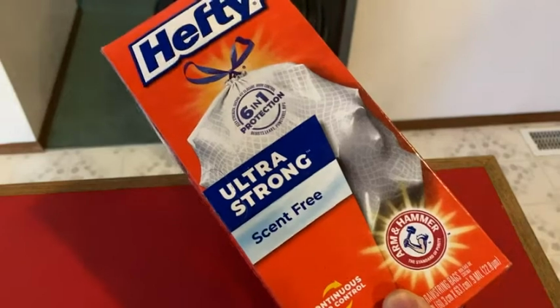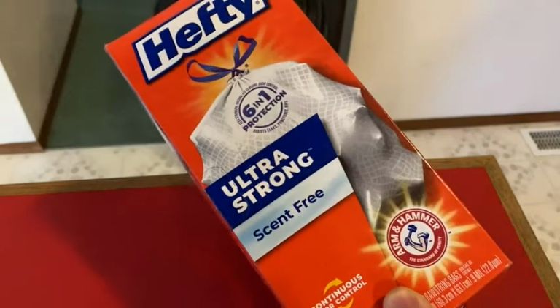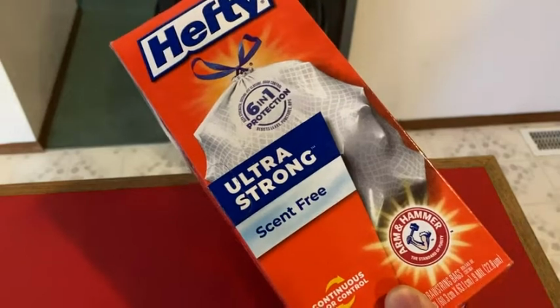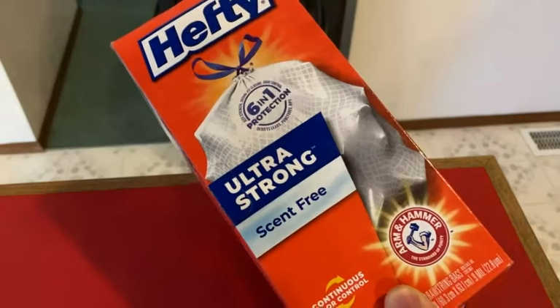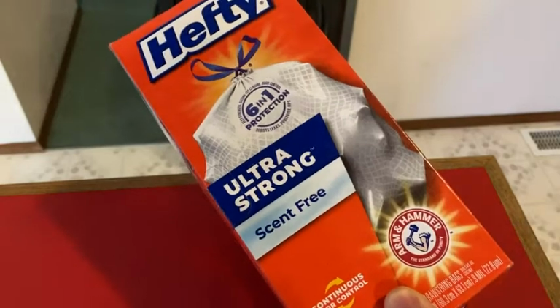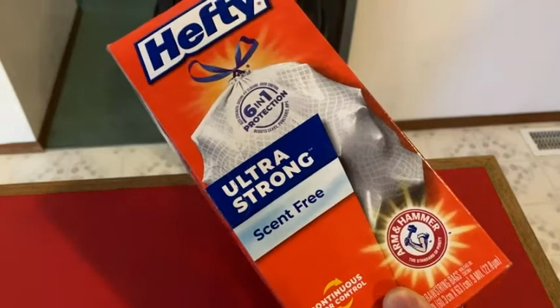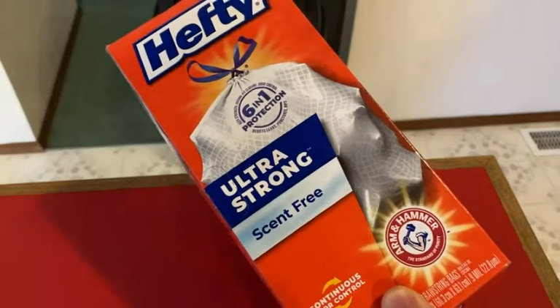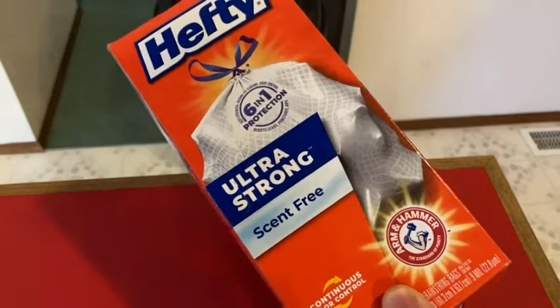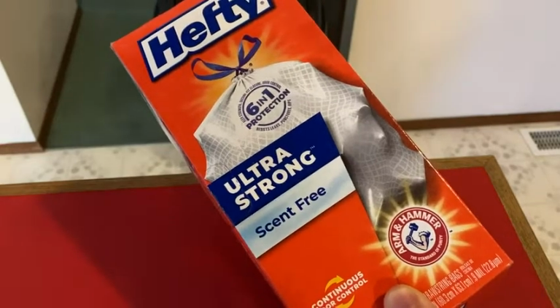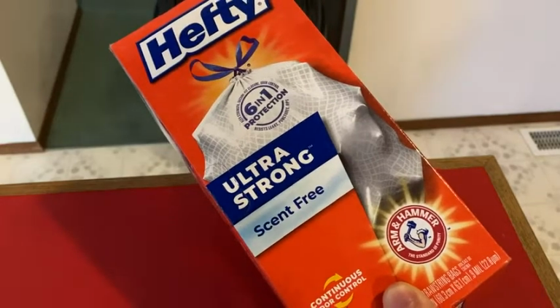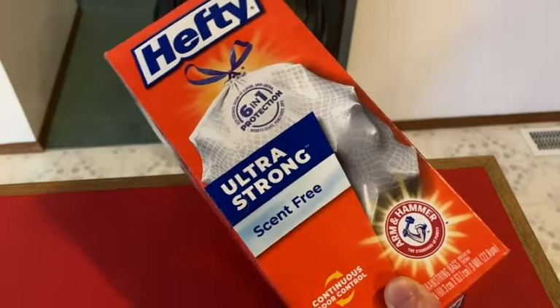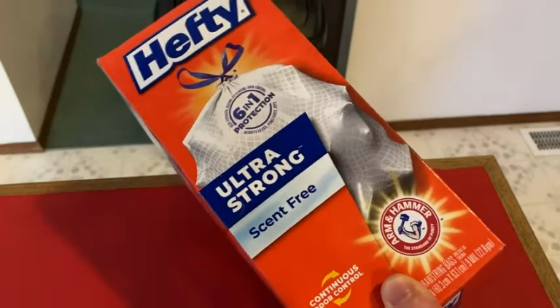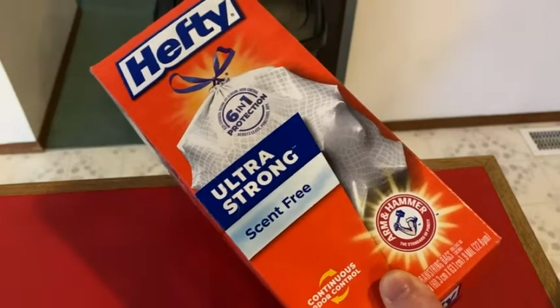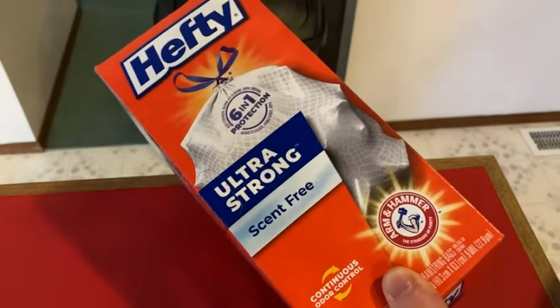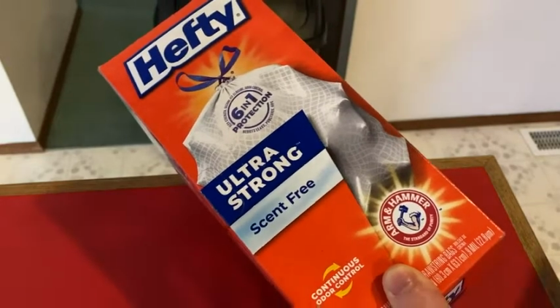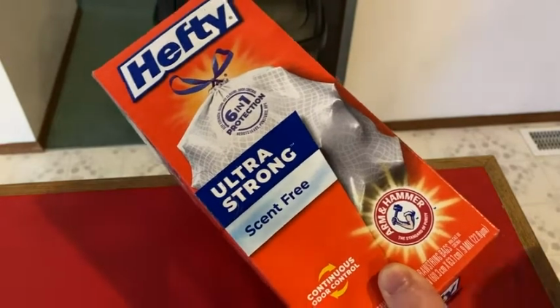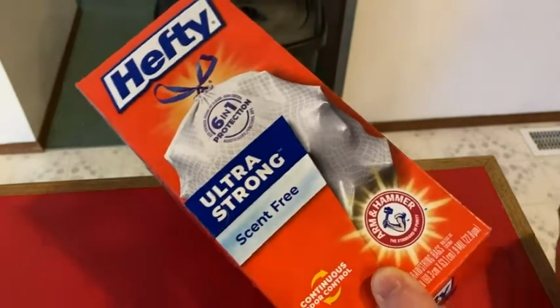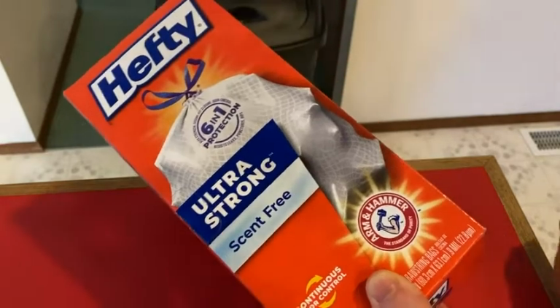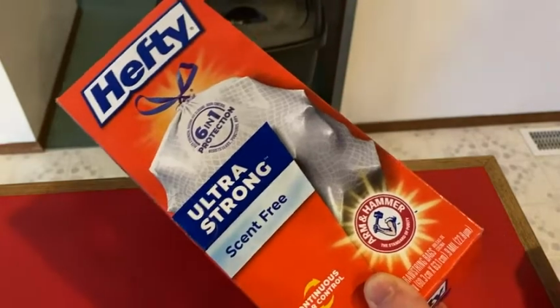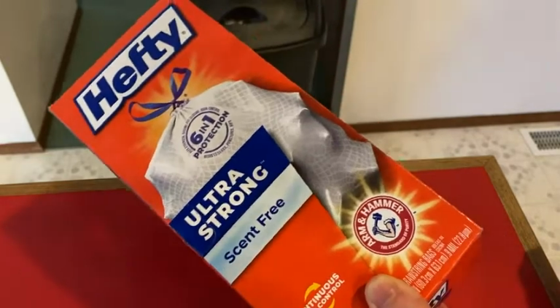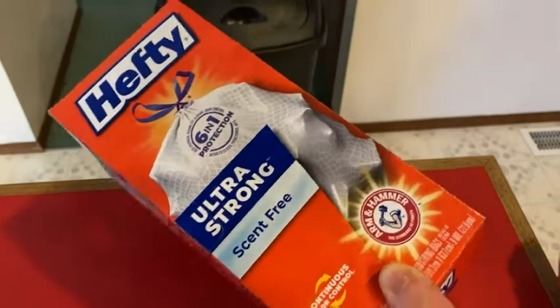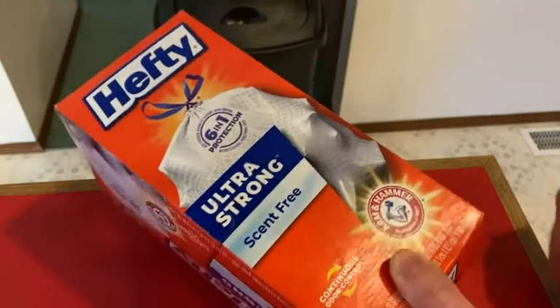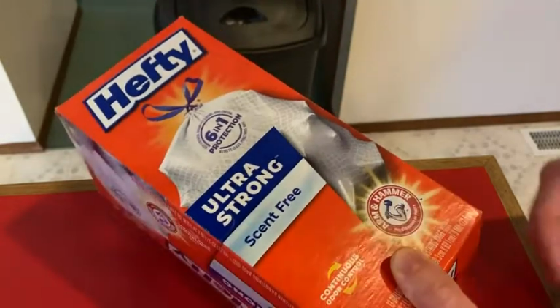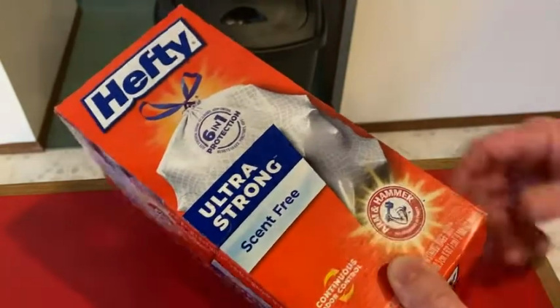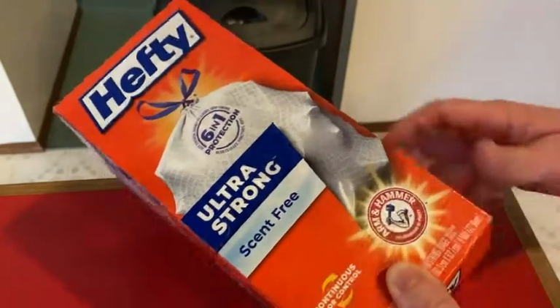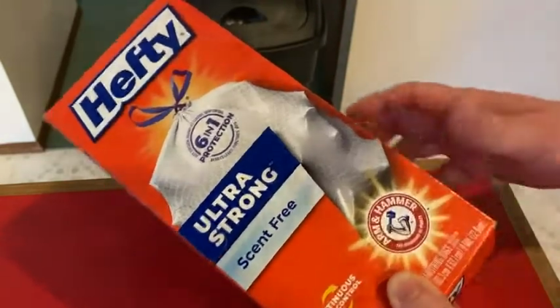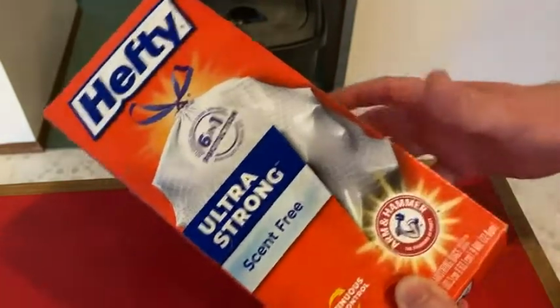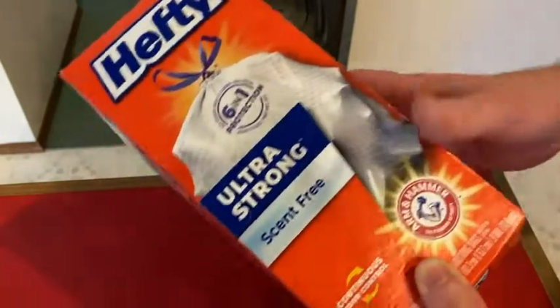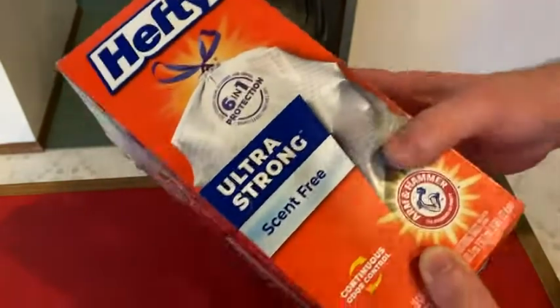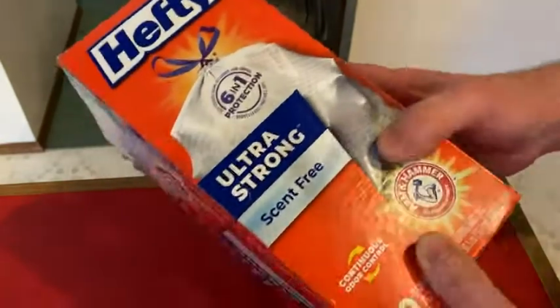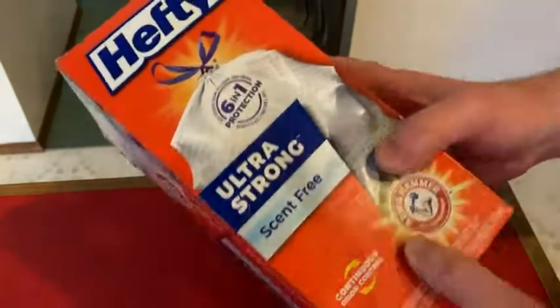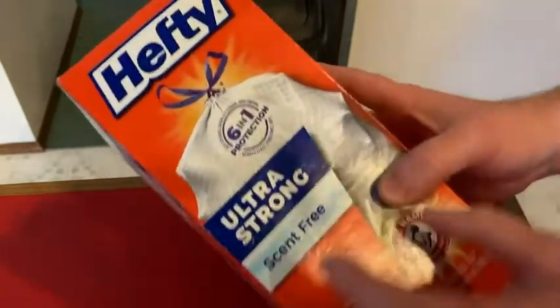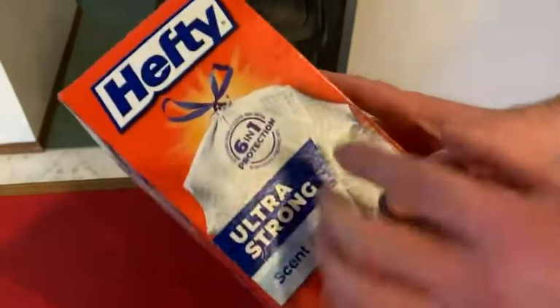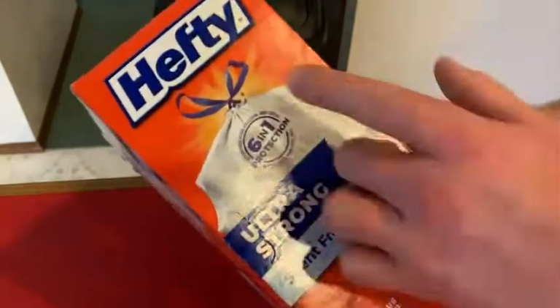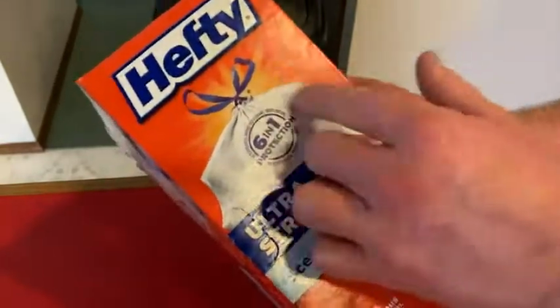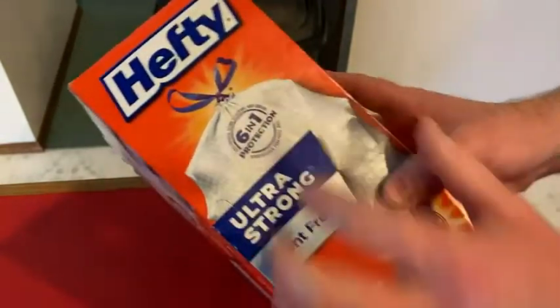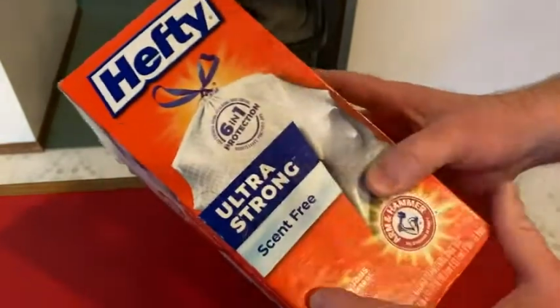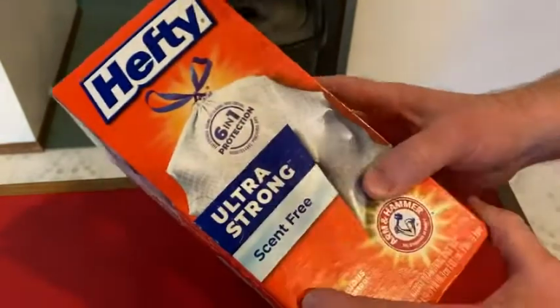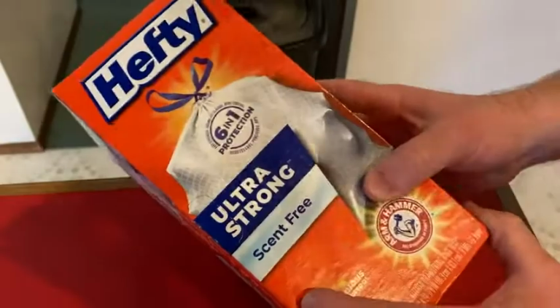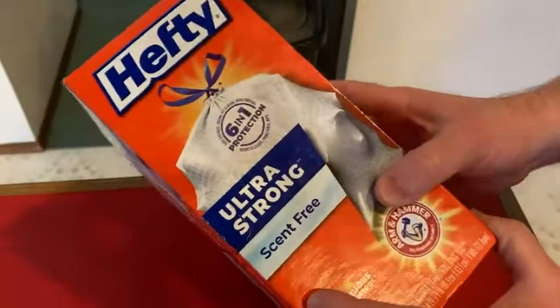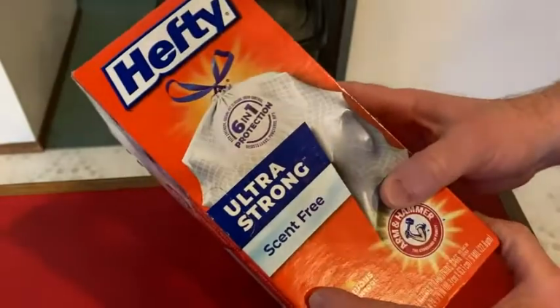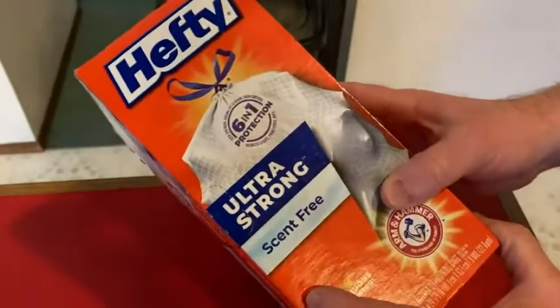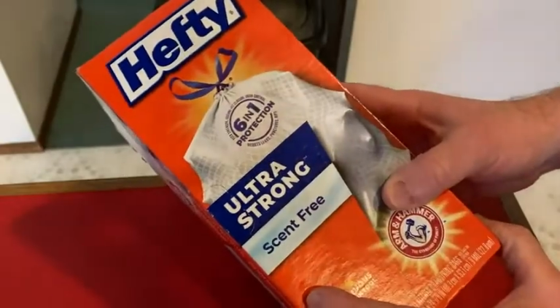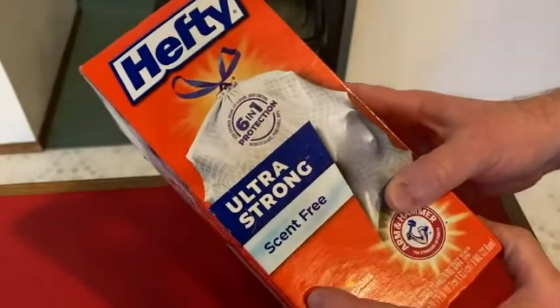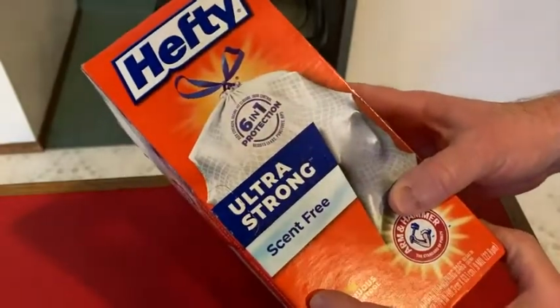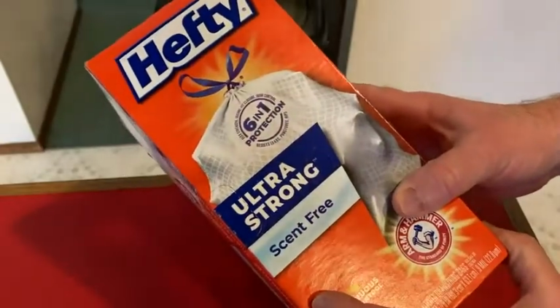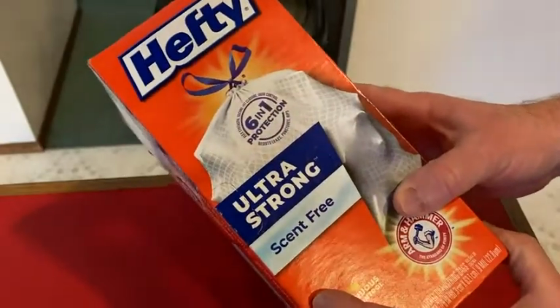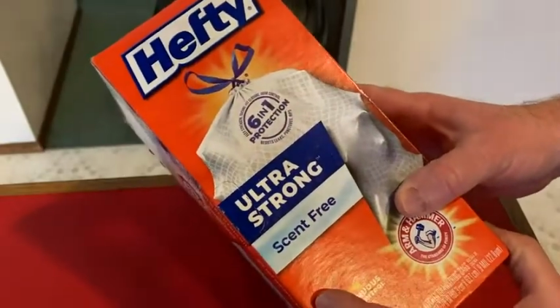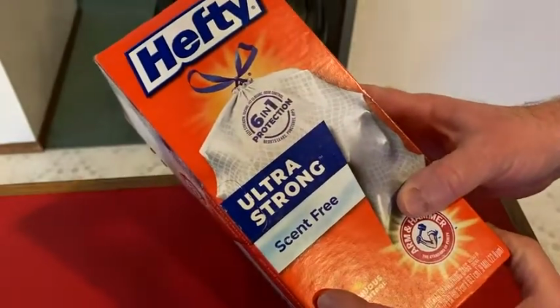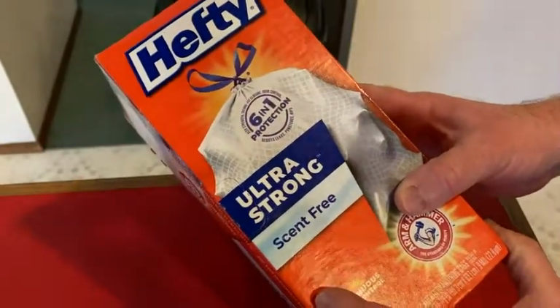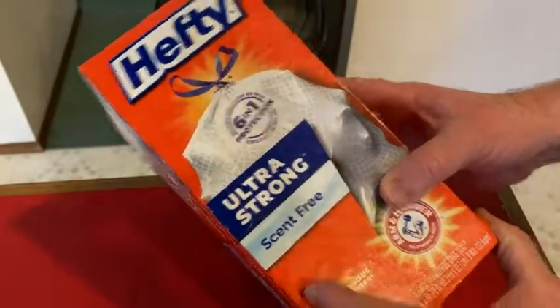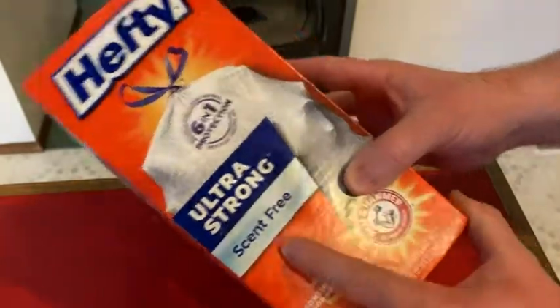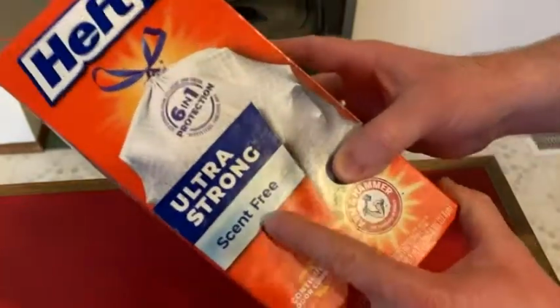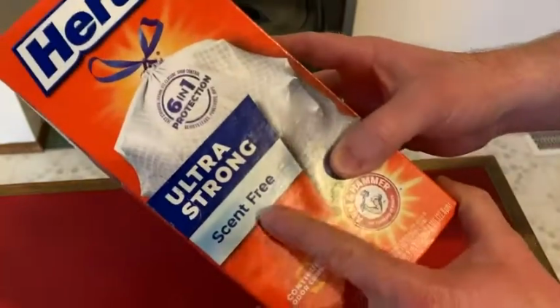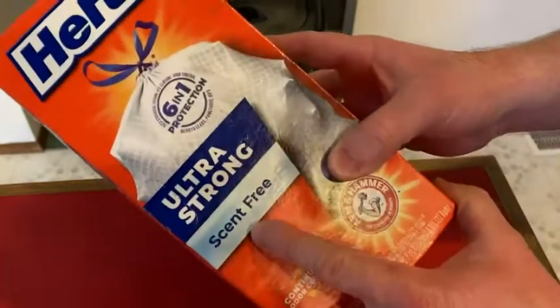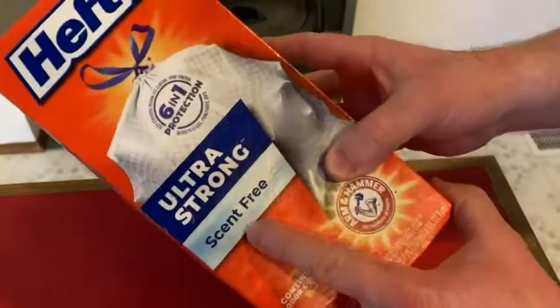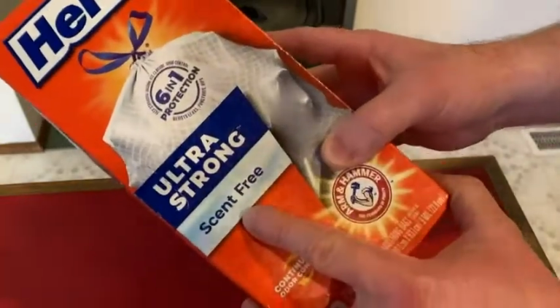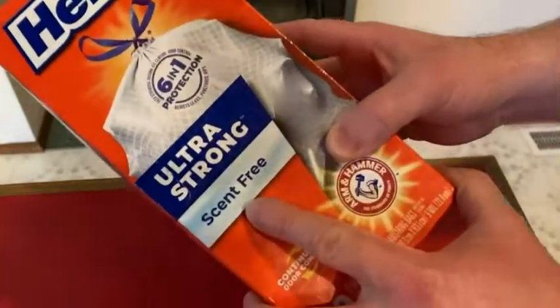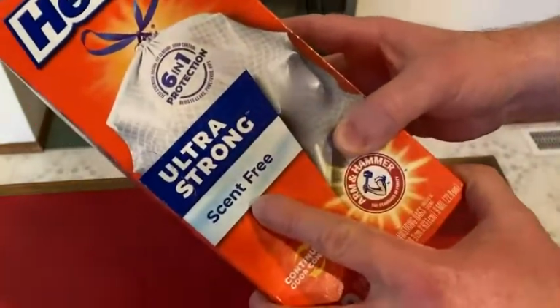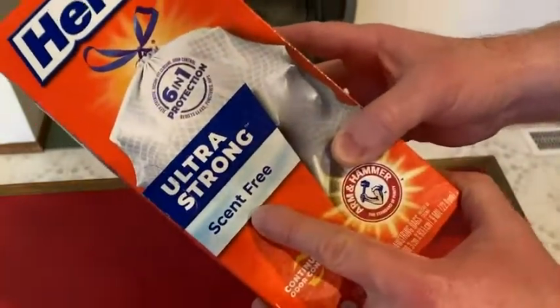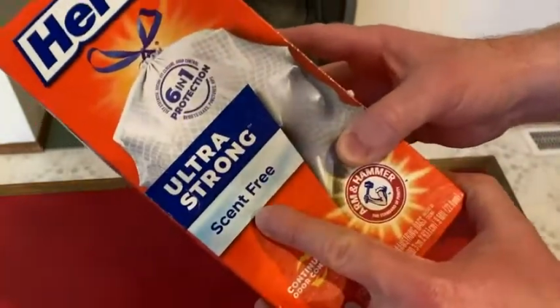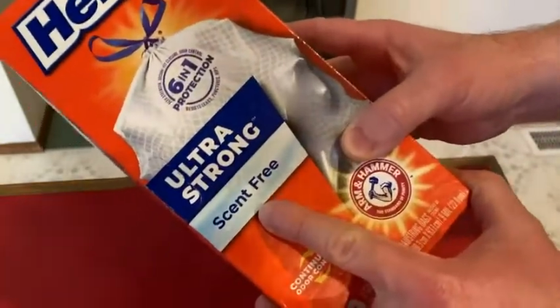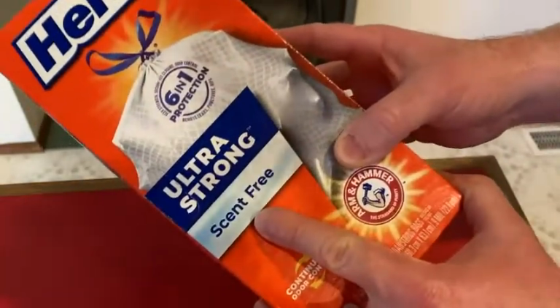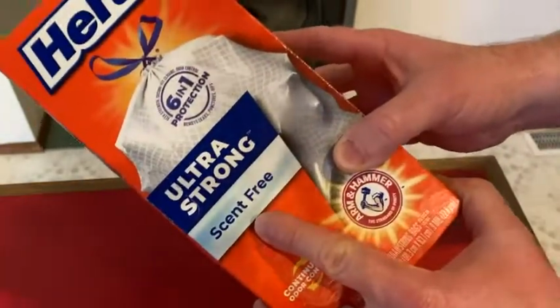Hi. In this video, we're going to be unboxing and testing out these trash bags. These are Hefty ultra-strong trash bags, and they are scent-free.